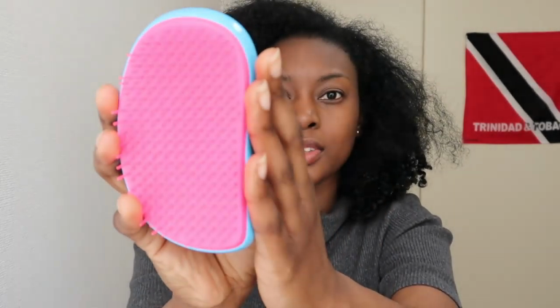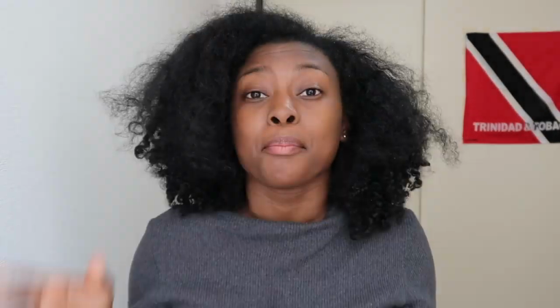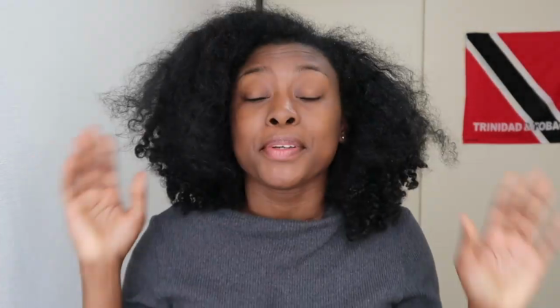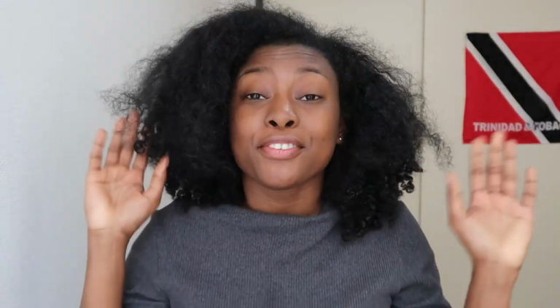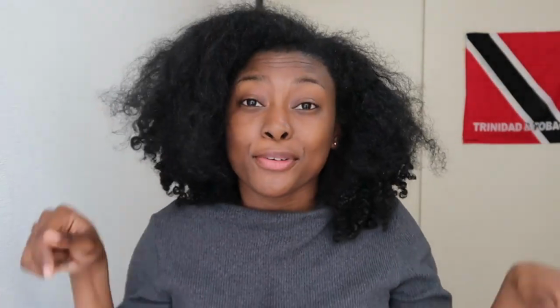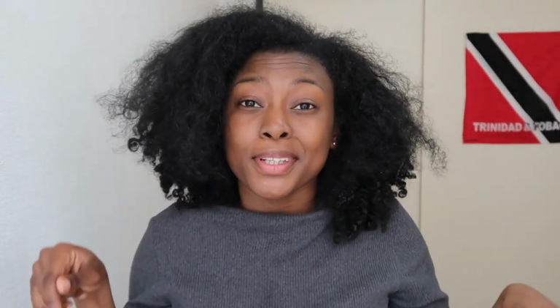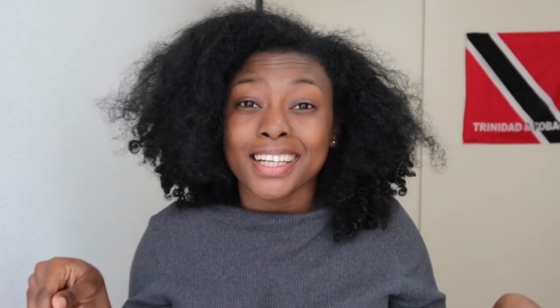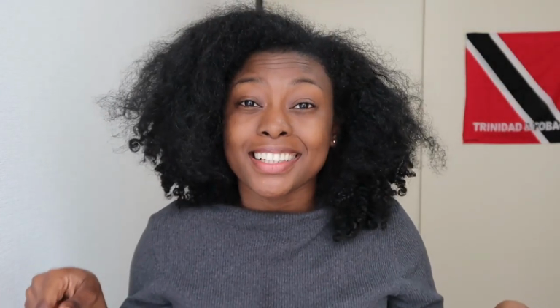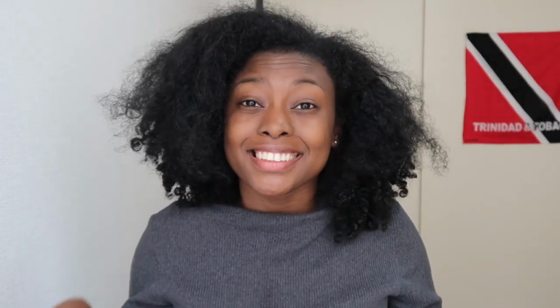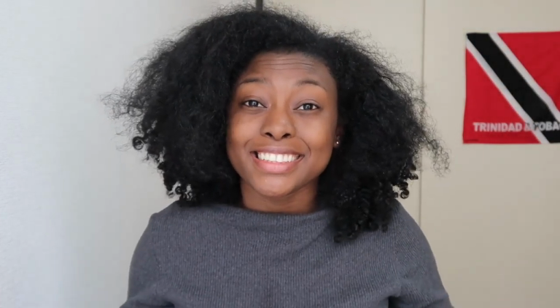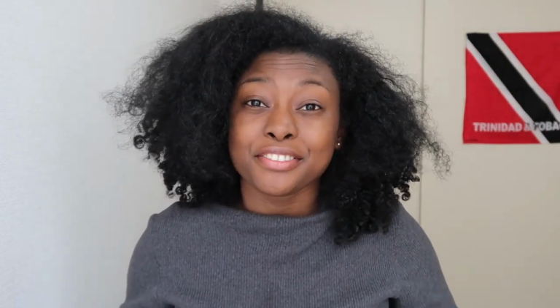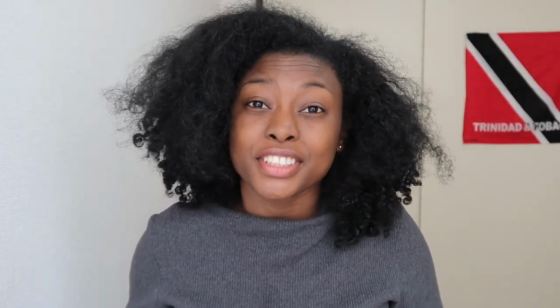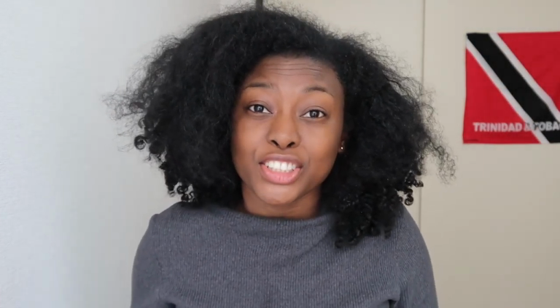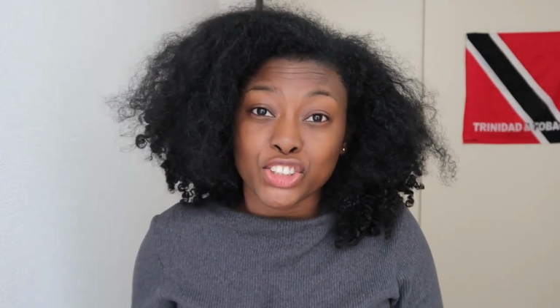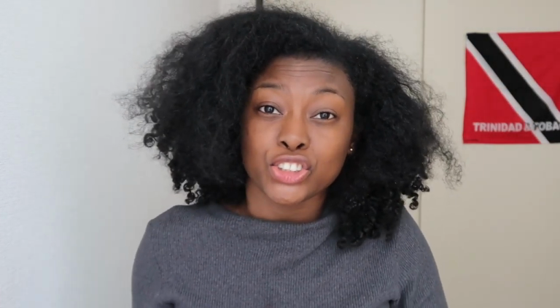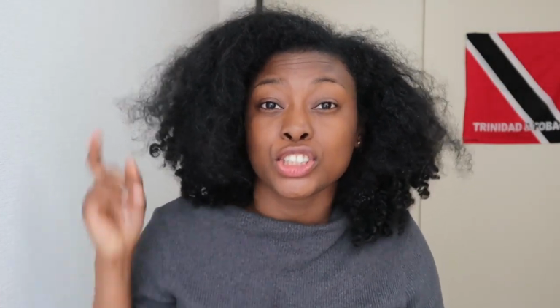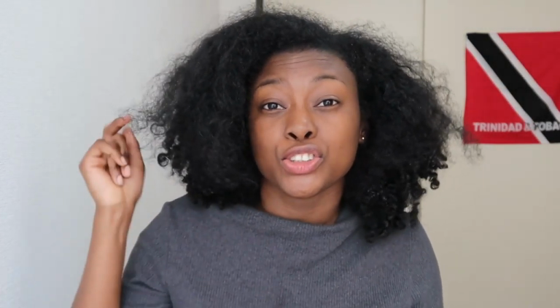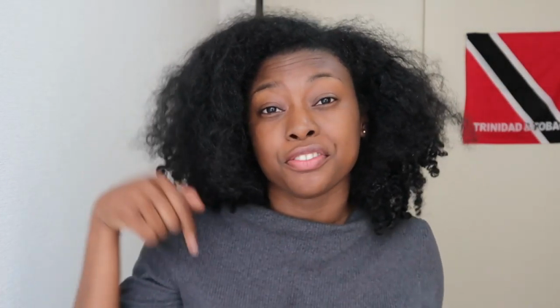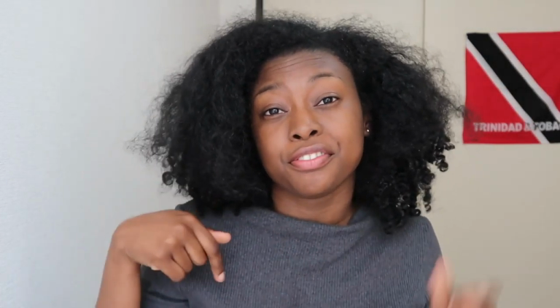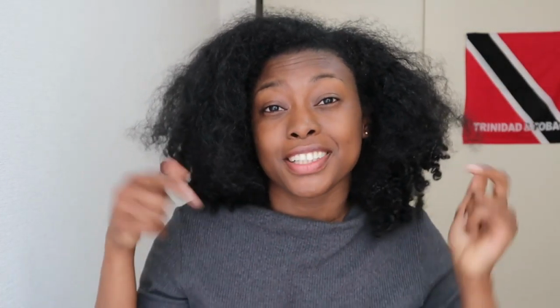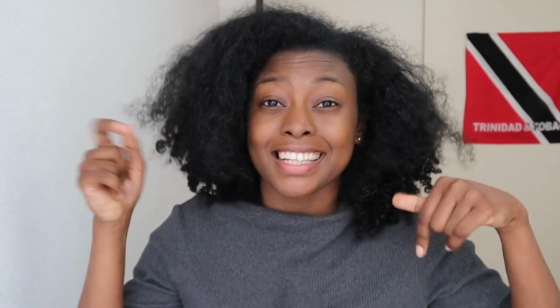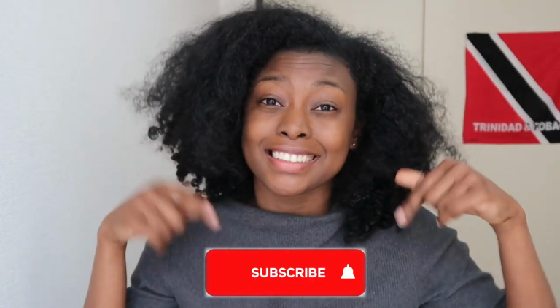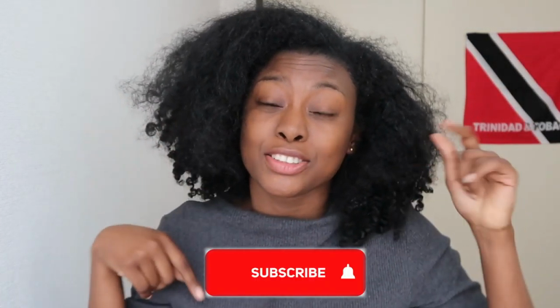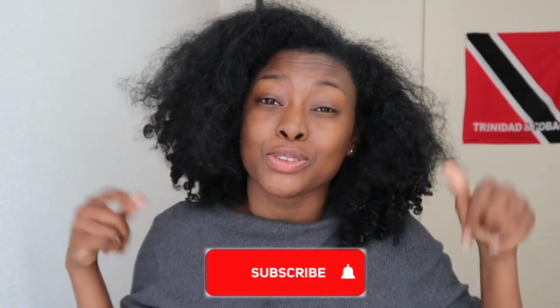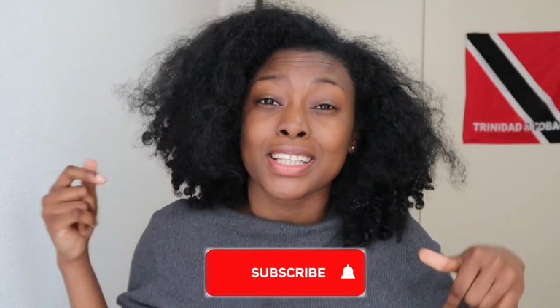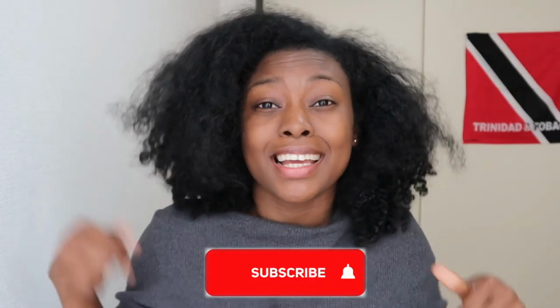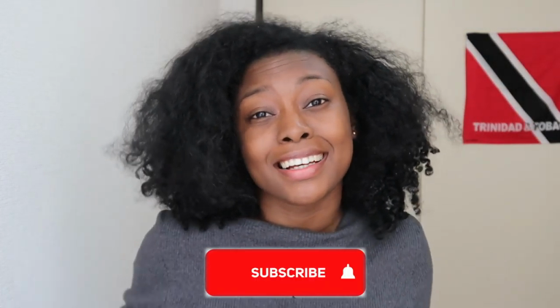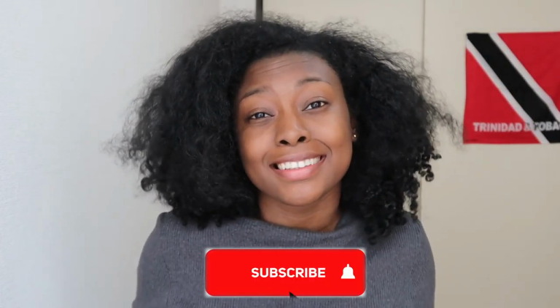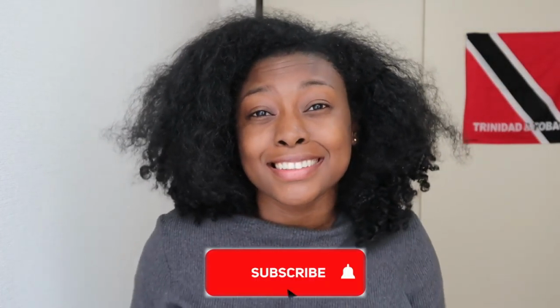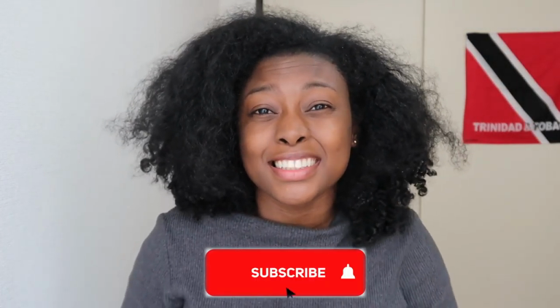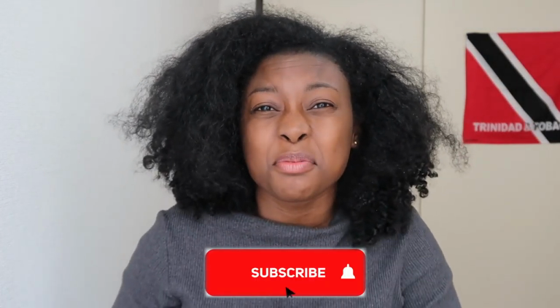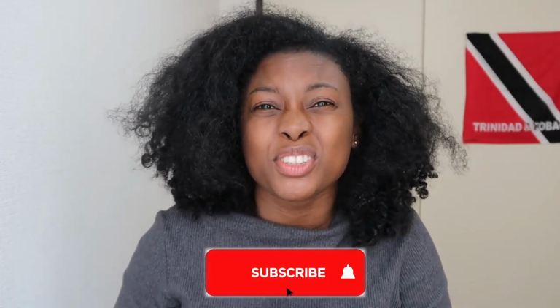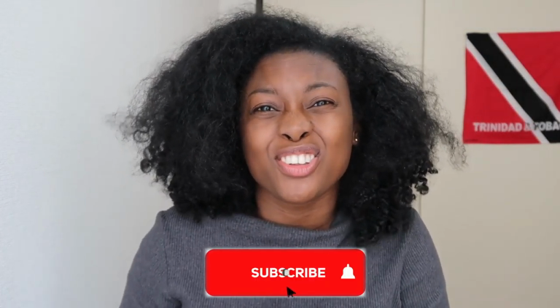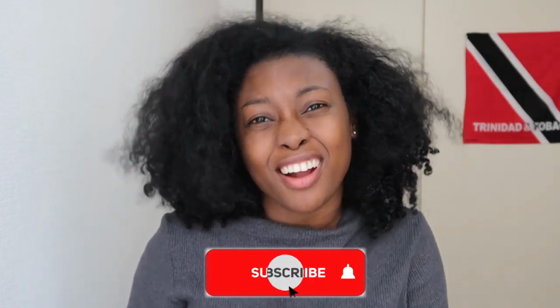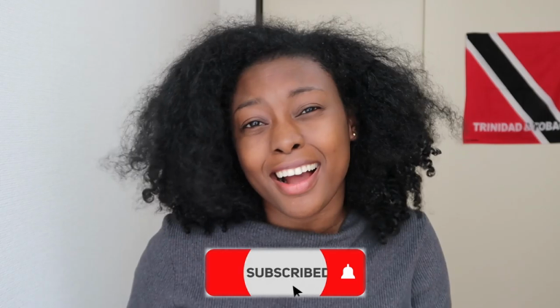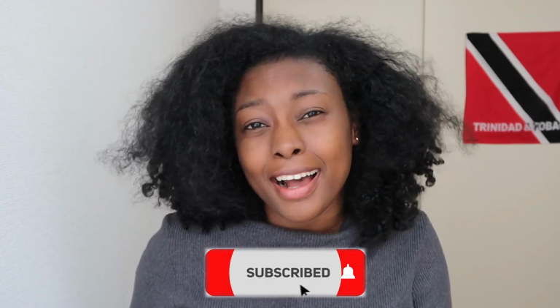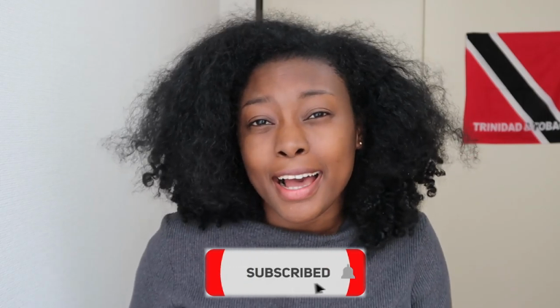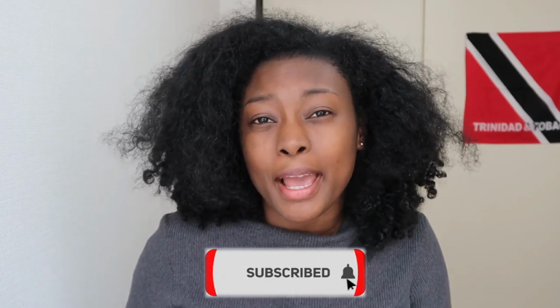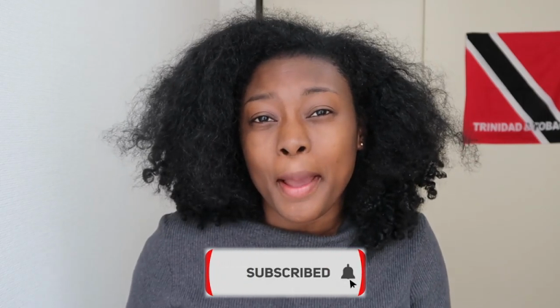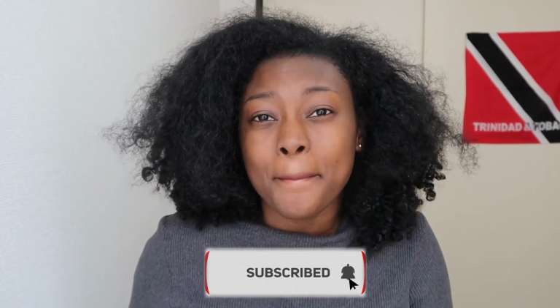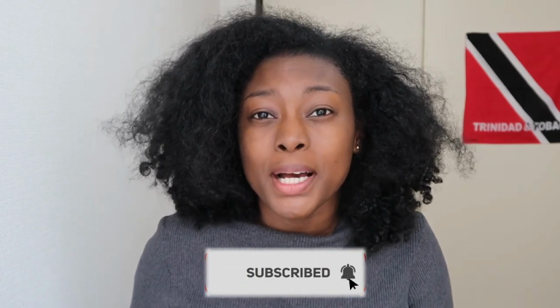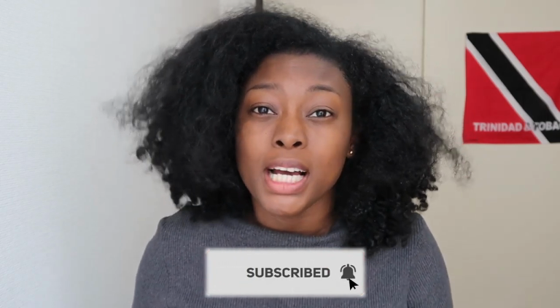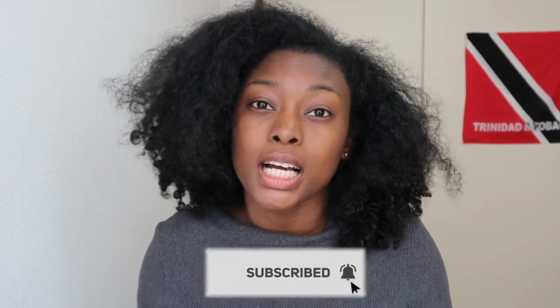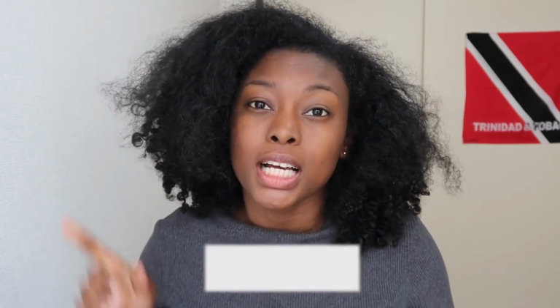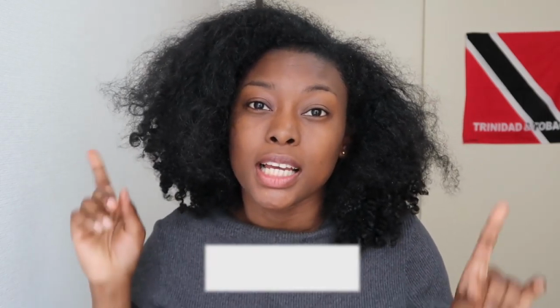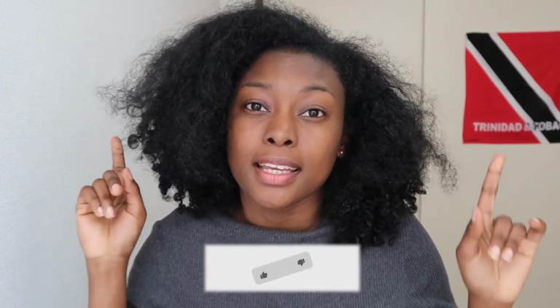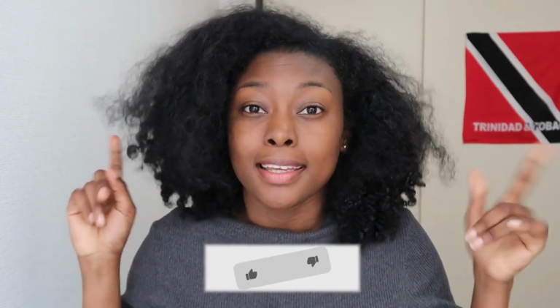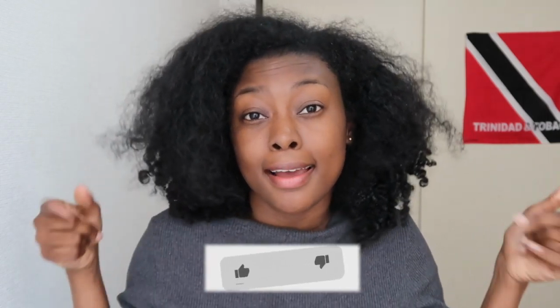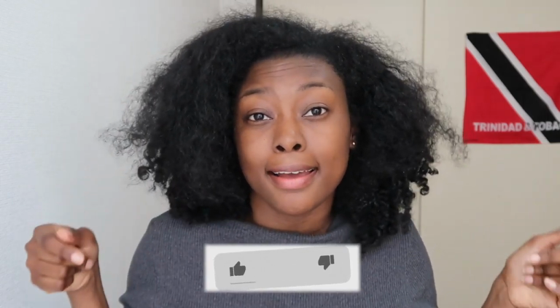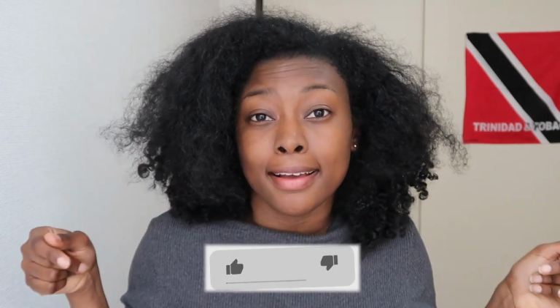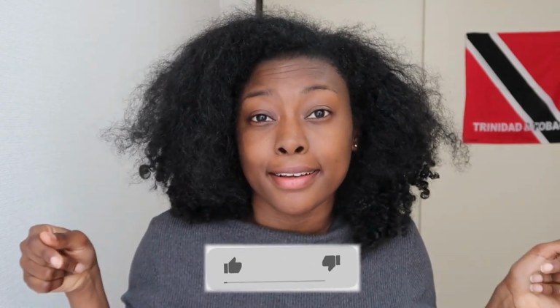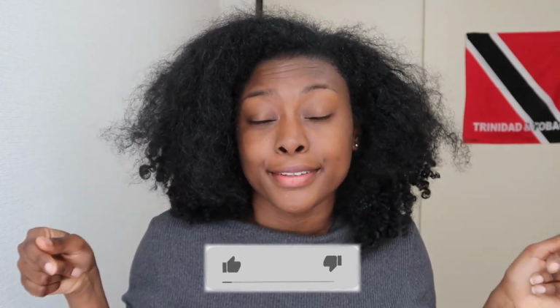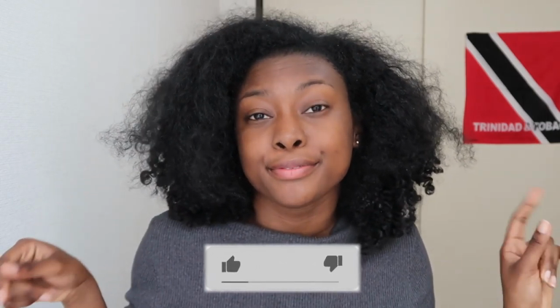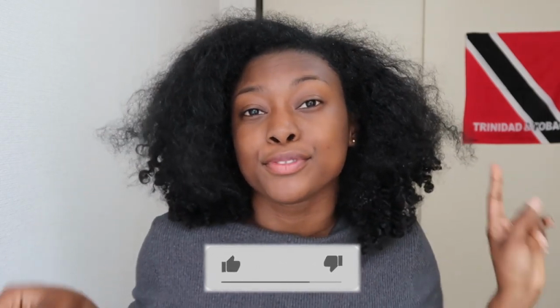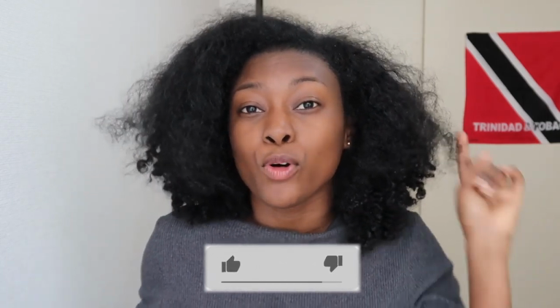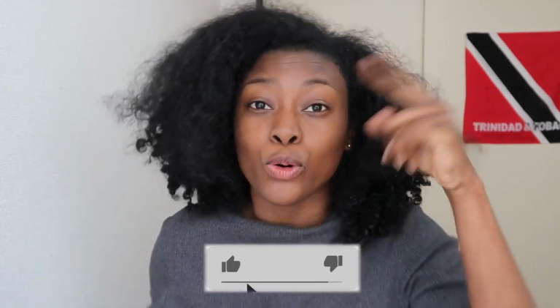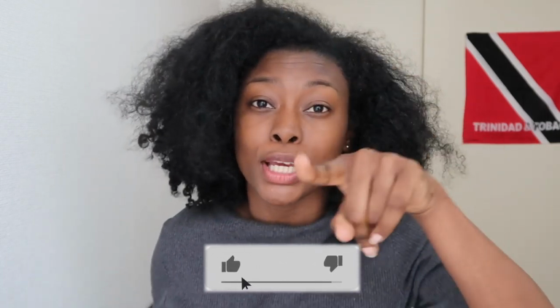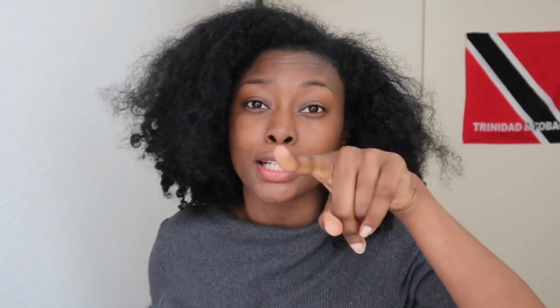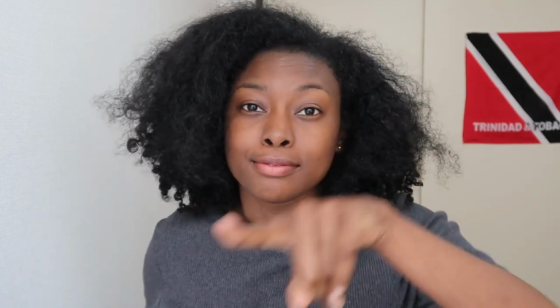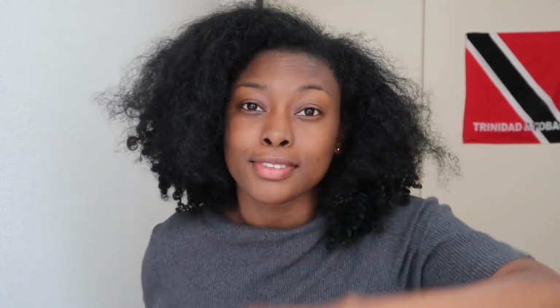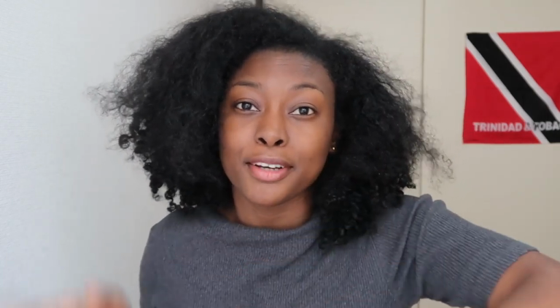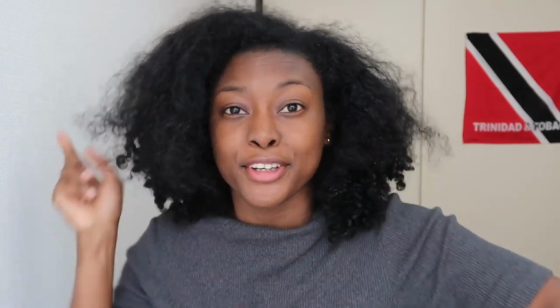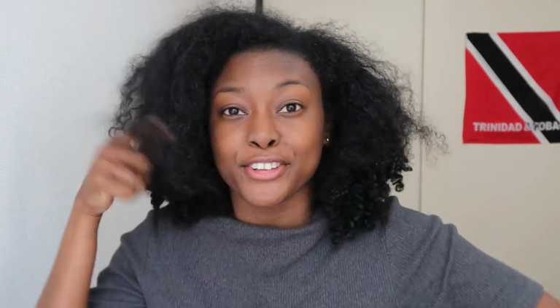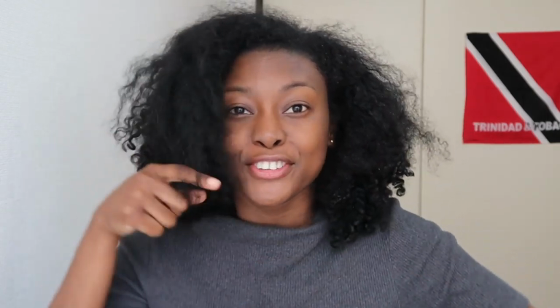Before we get into the video, don't forget to like and subscribe. Okay, there we go.